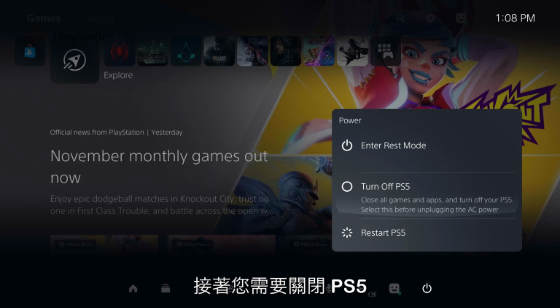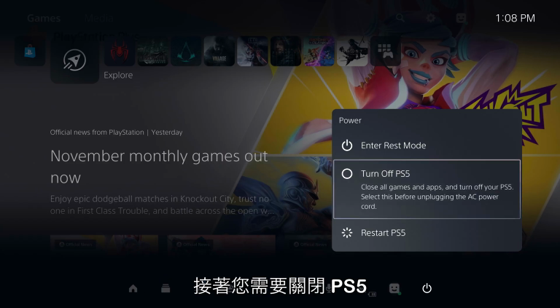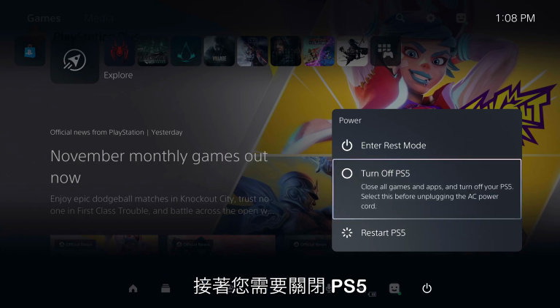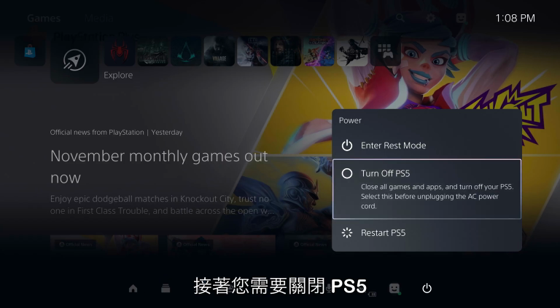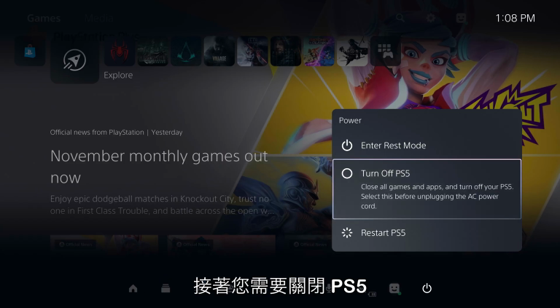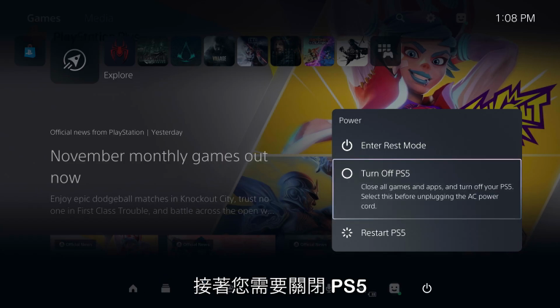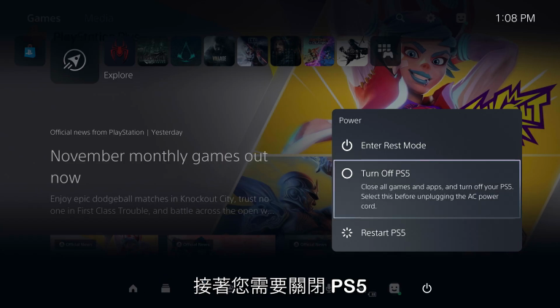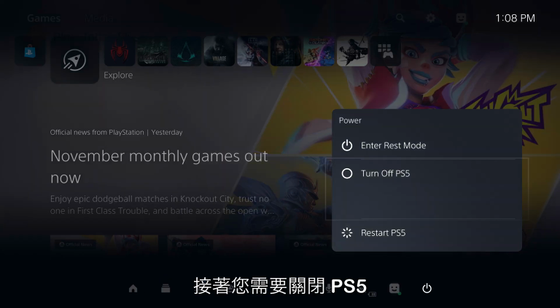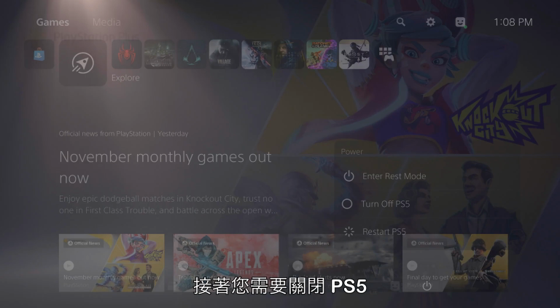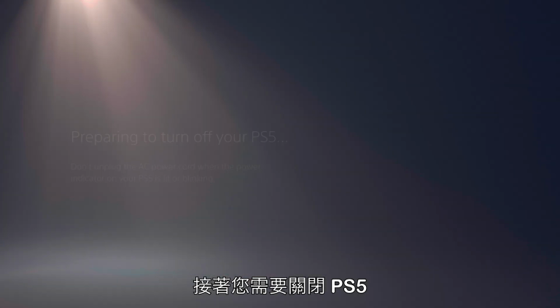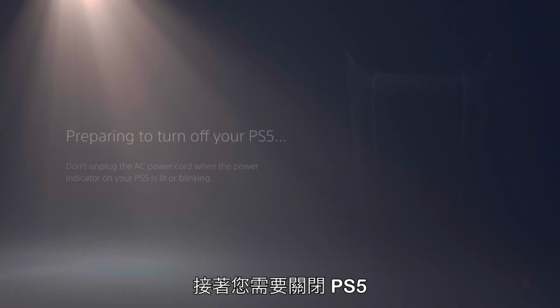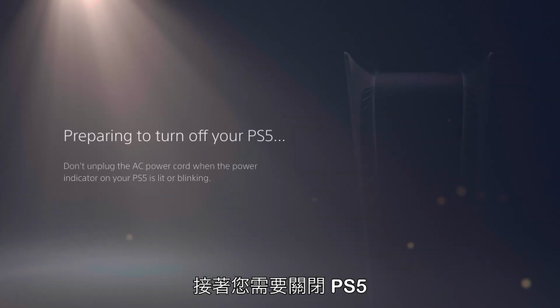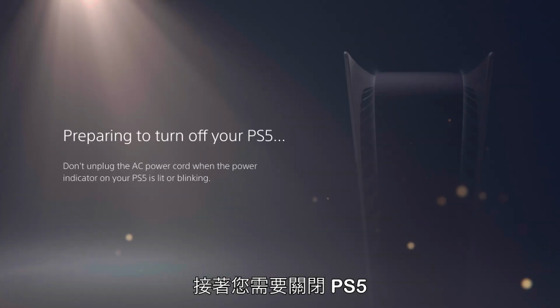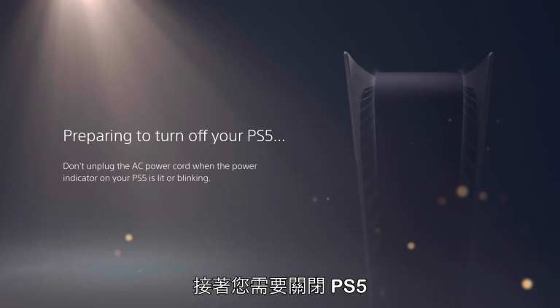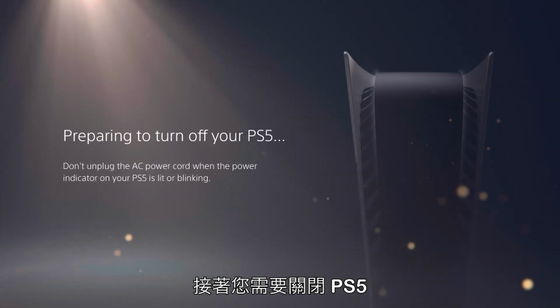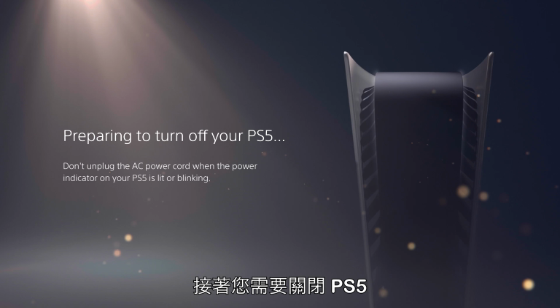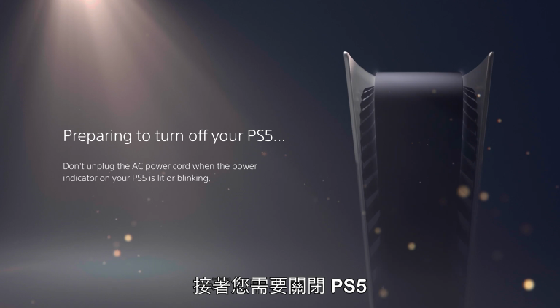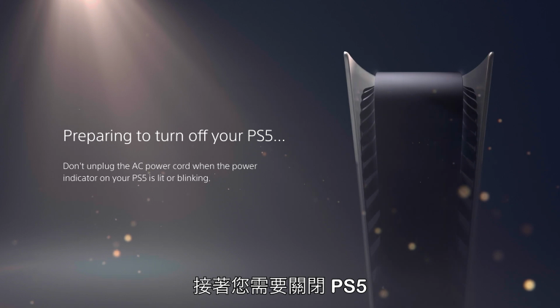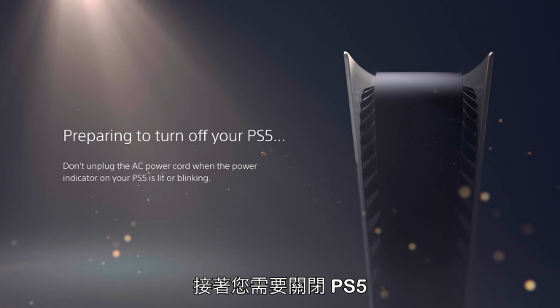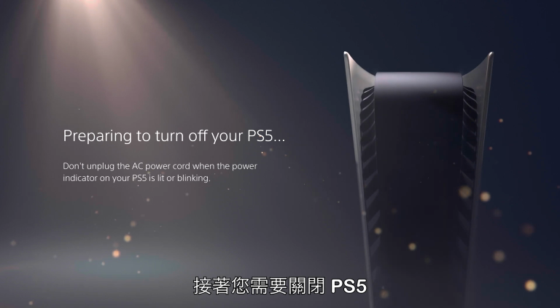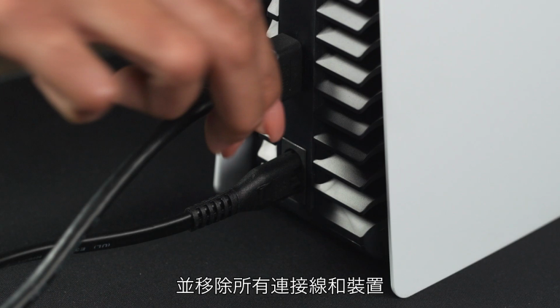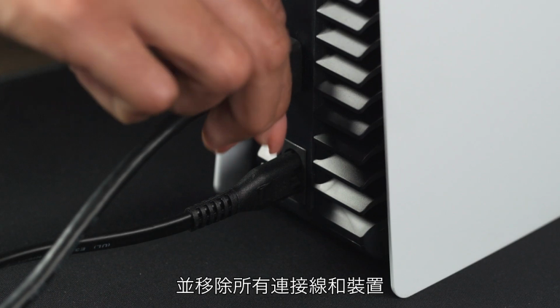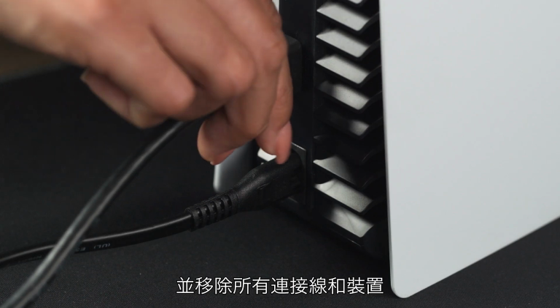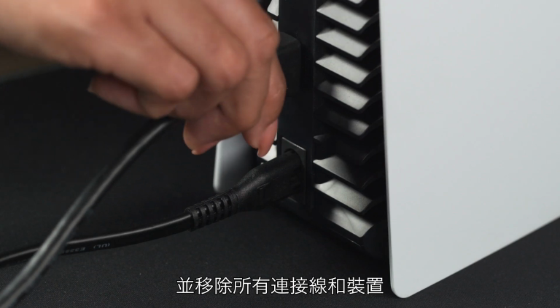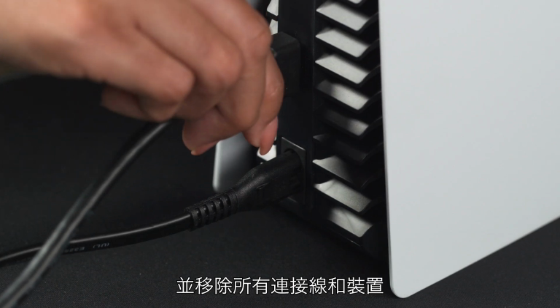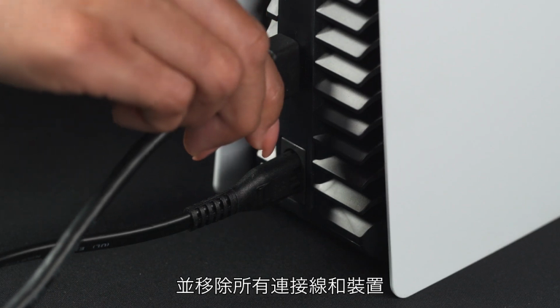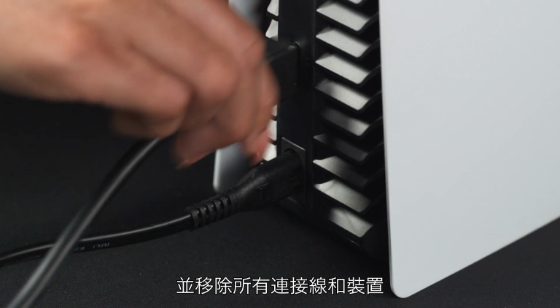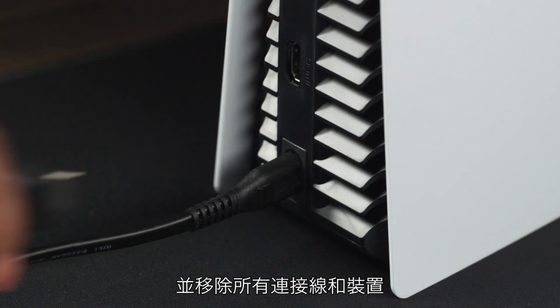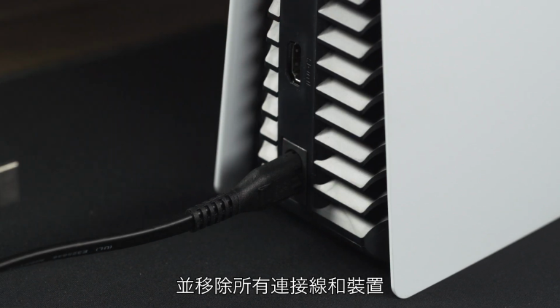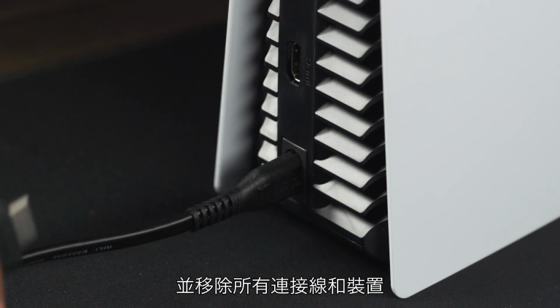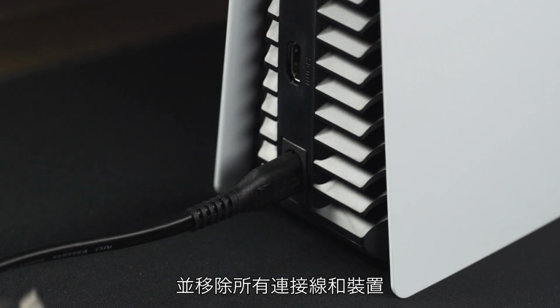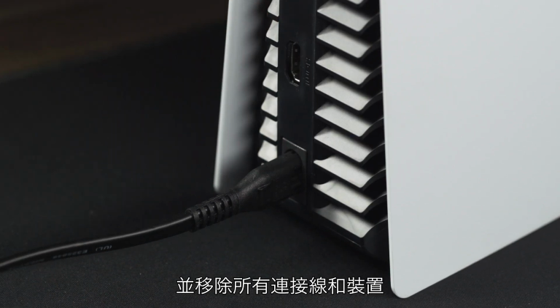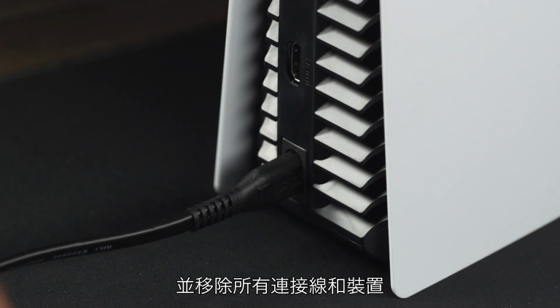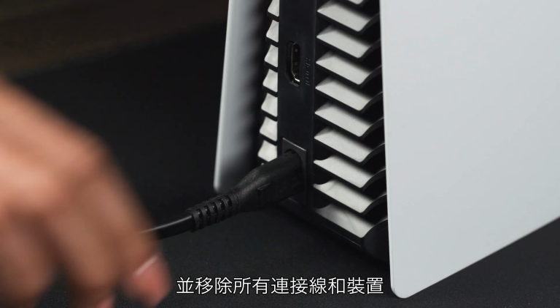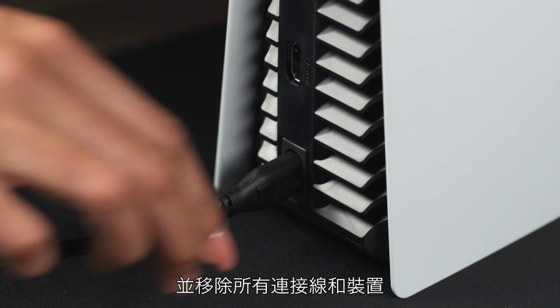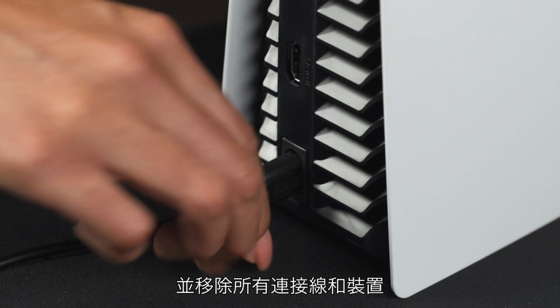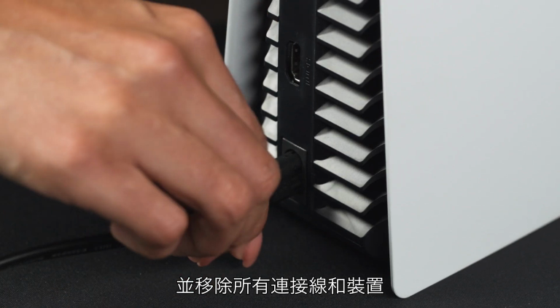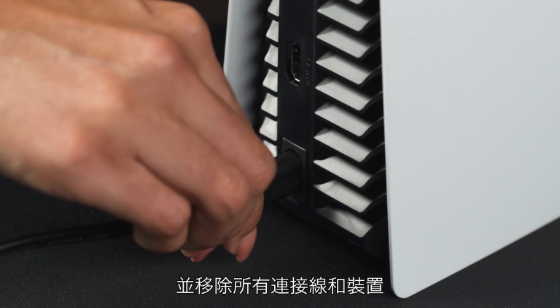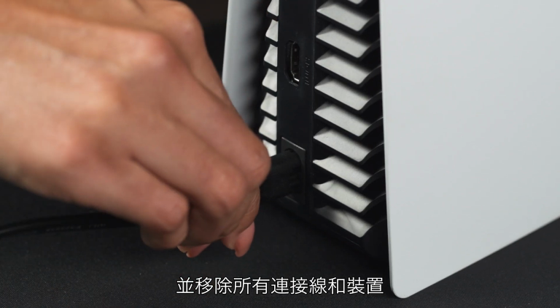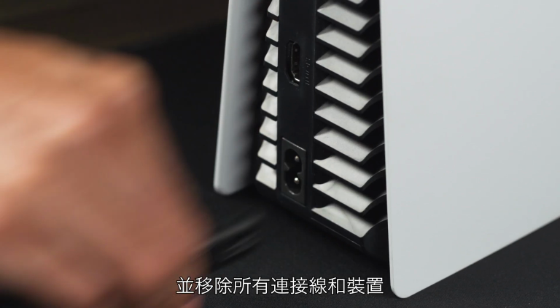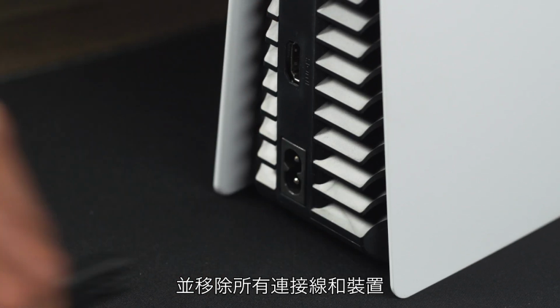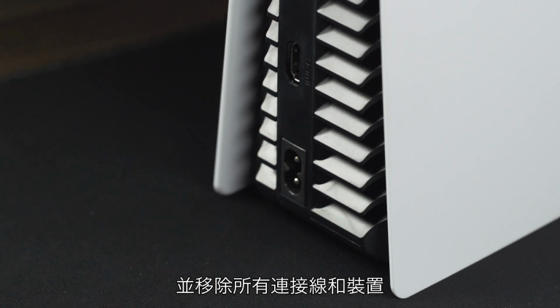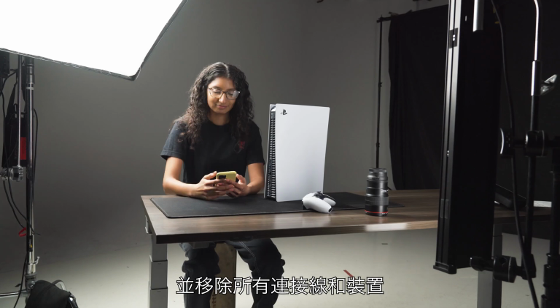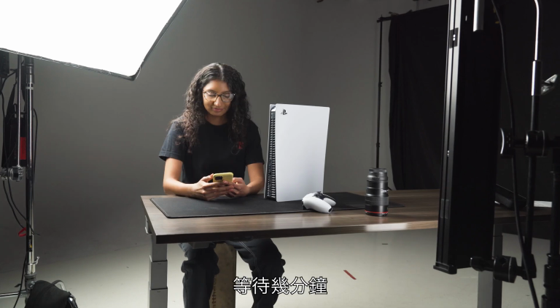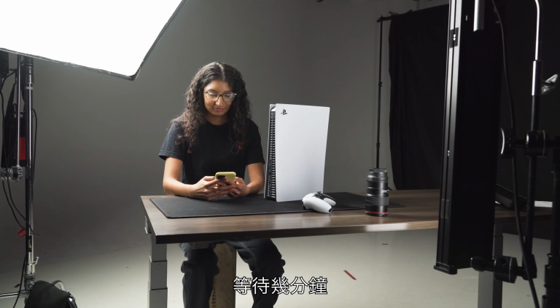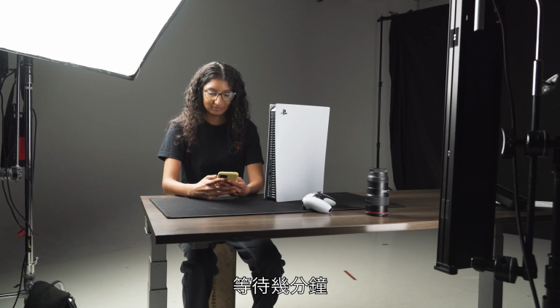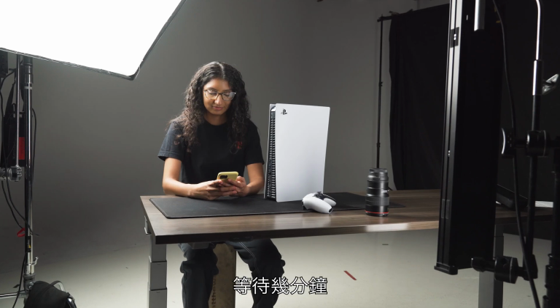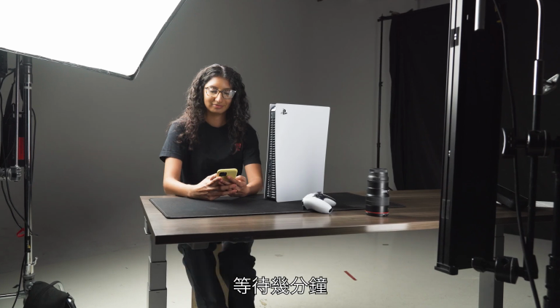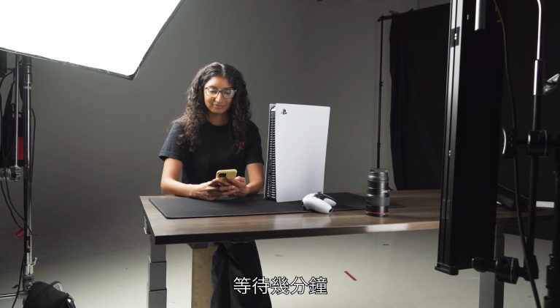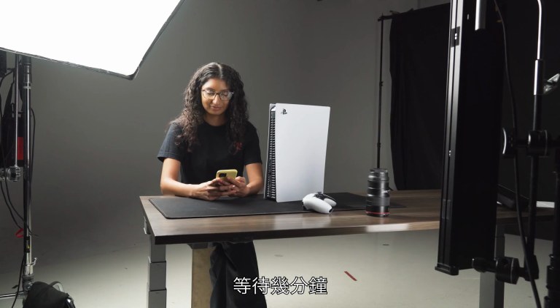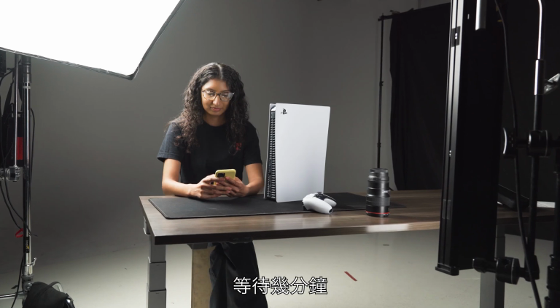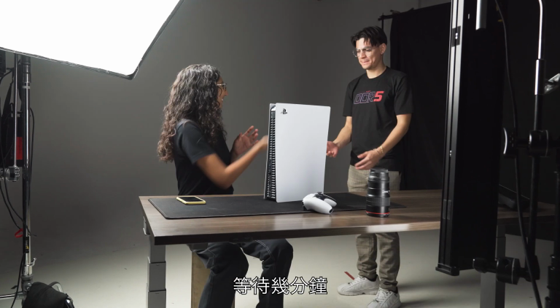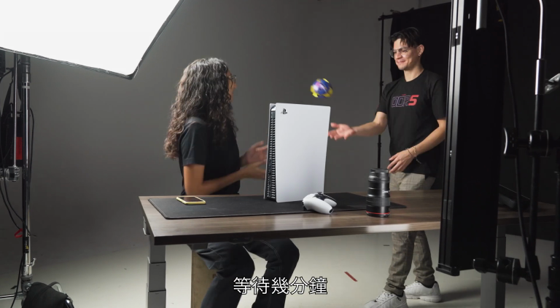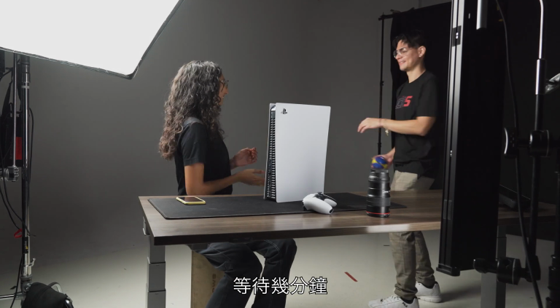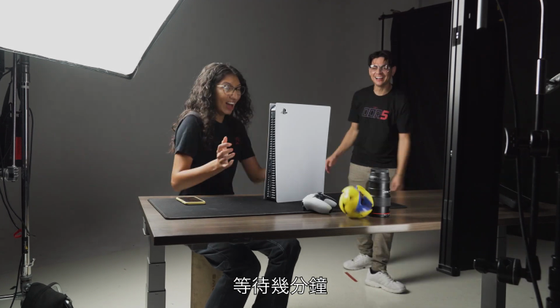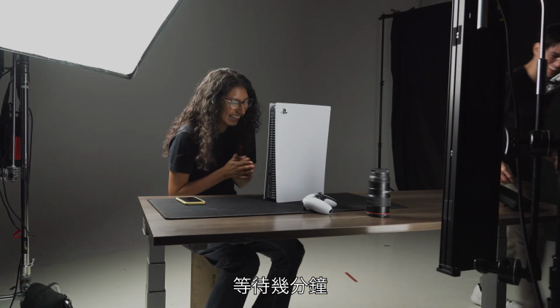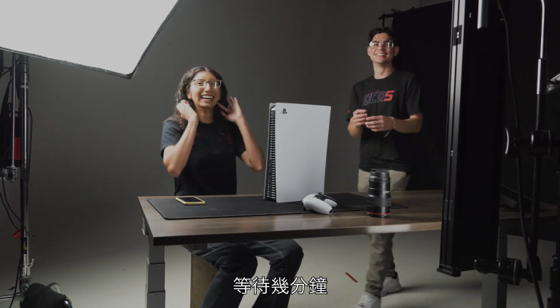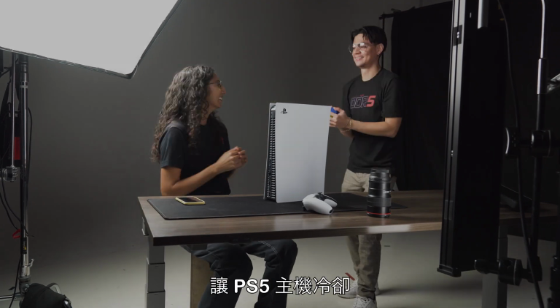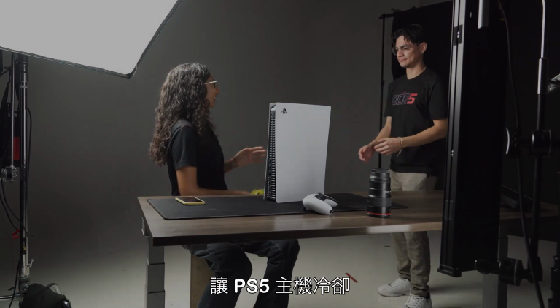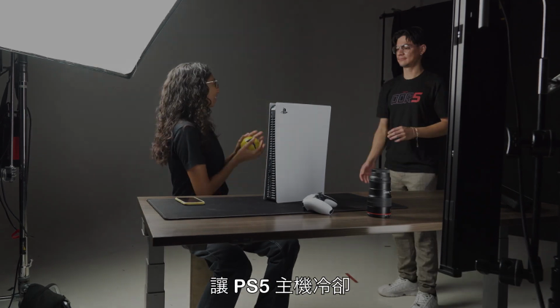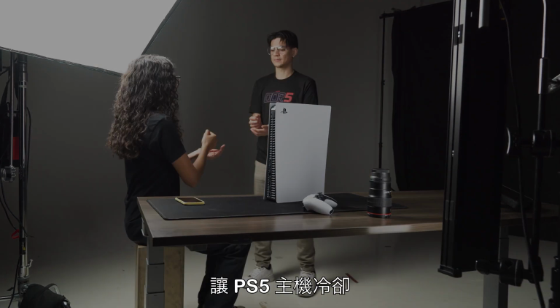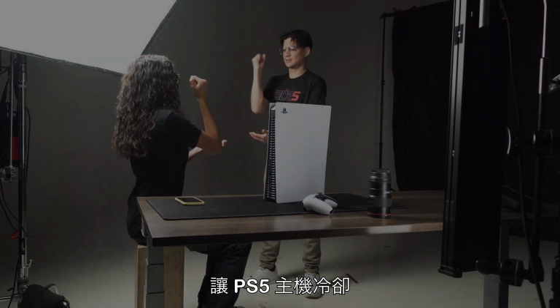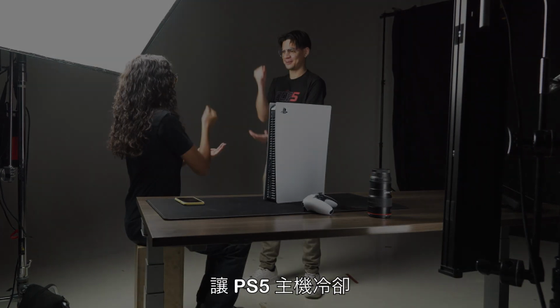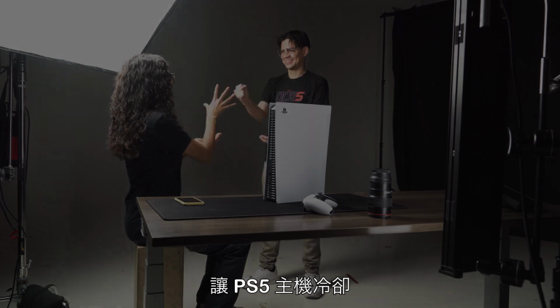You will need to turn off your PS5 and remove all cables and devices. Wait a few minutes for your PS5 to cool down.